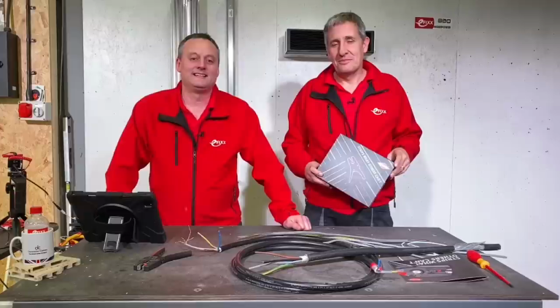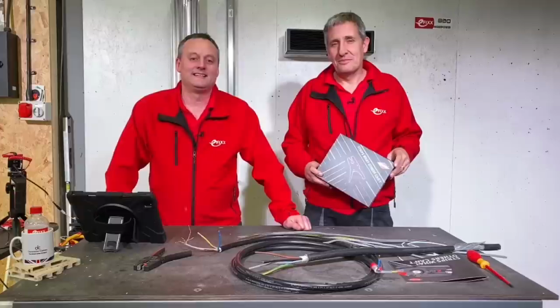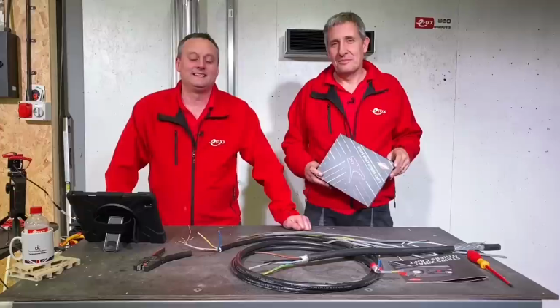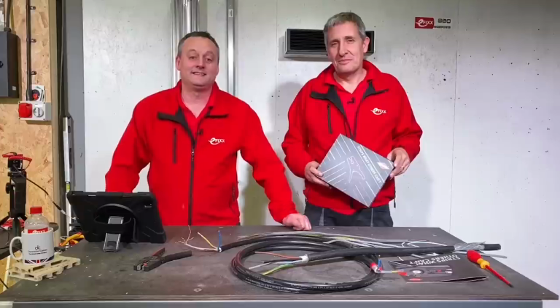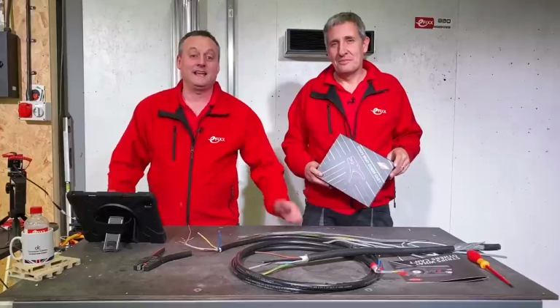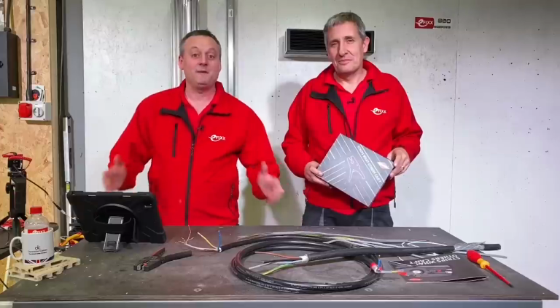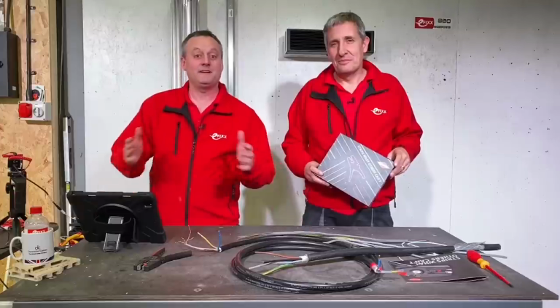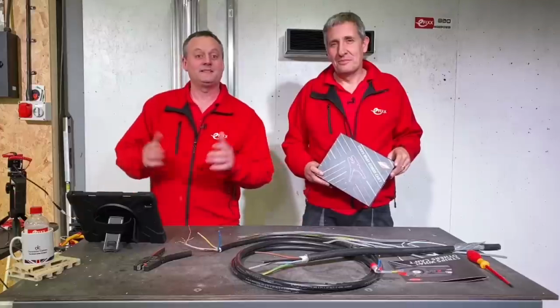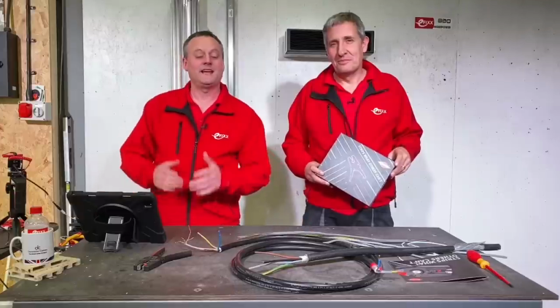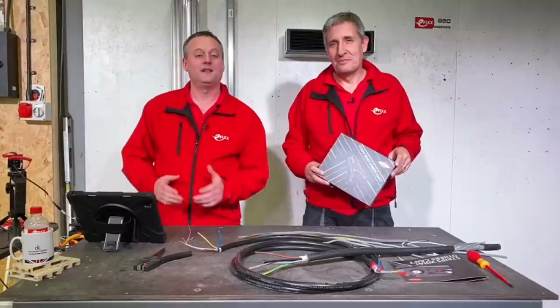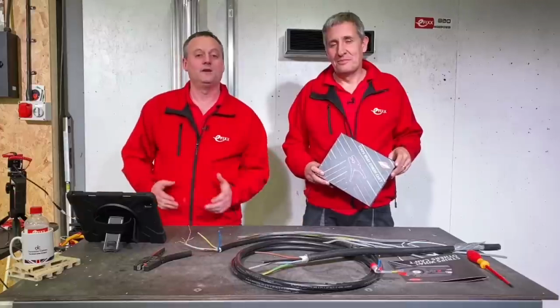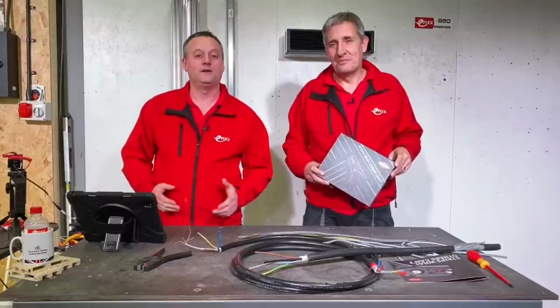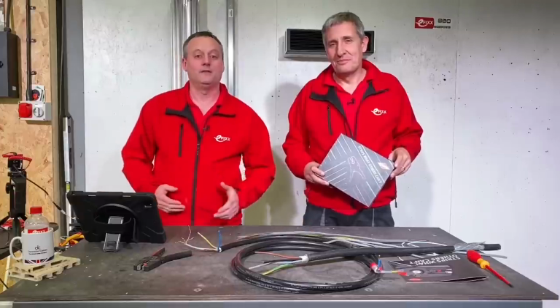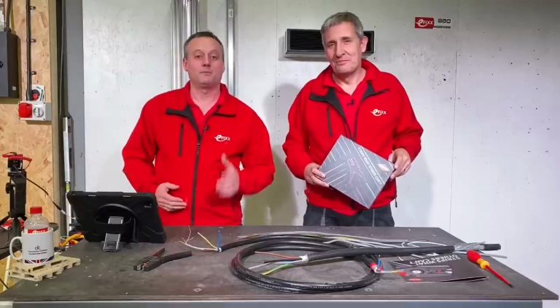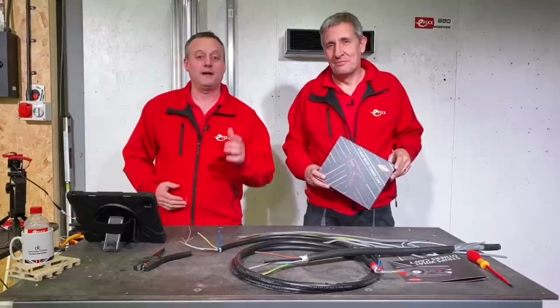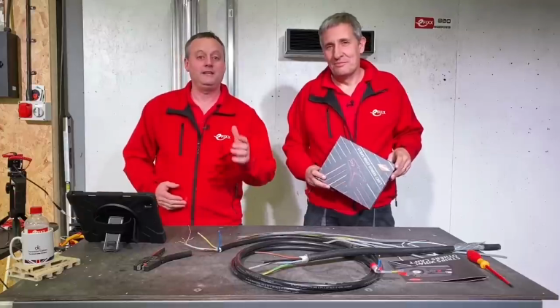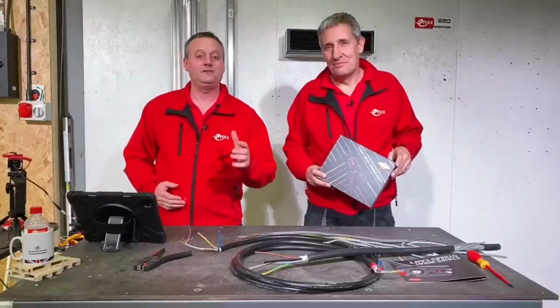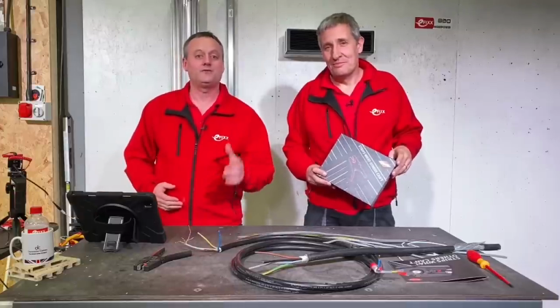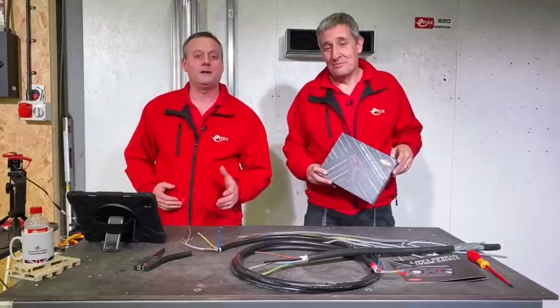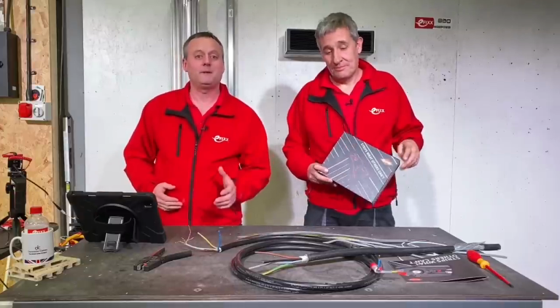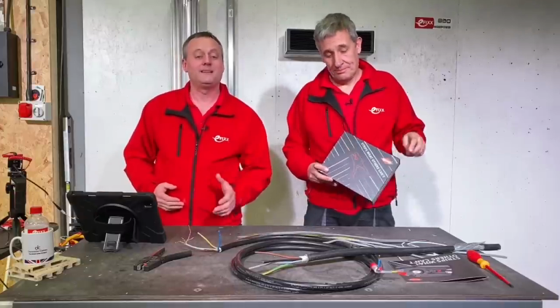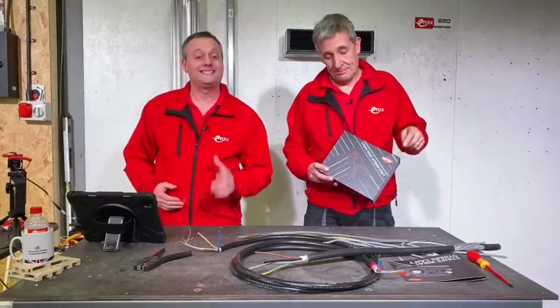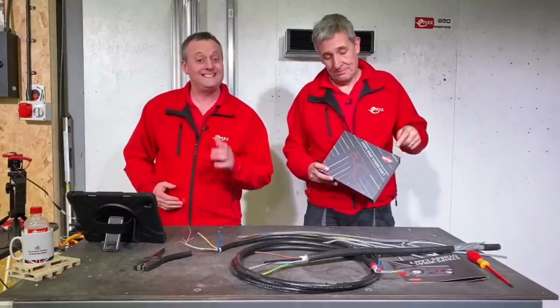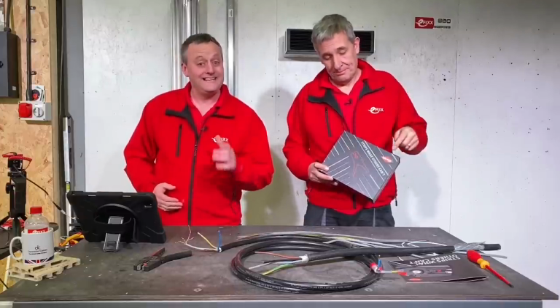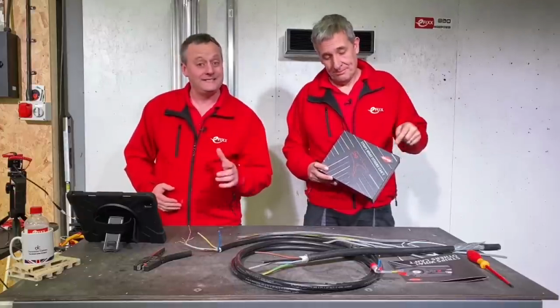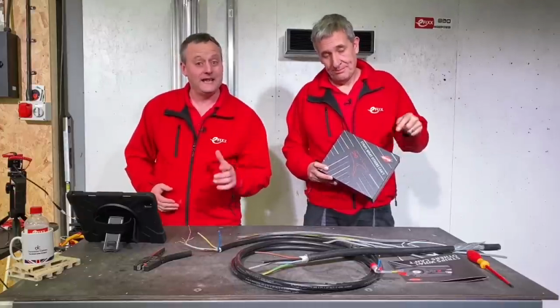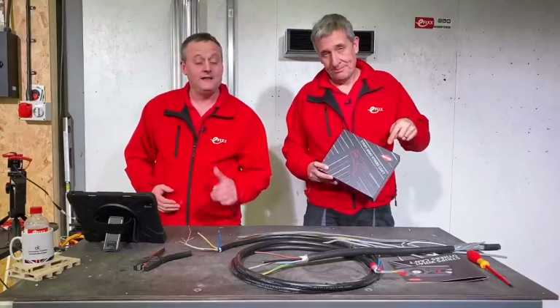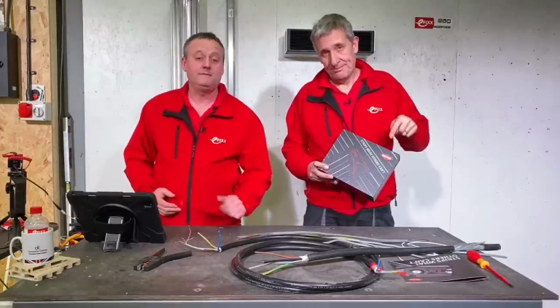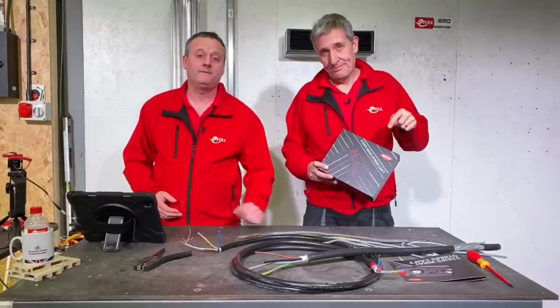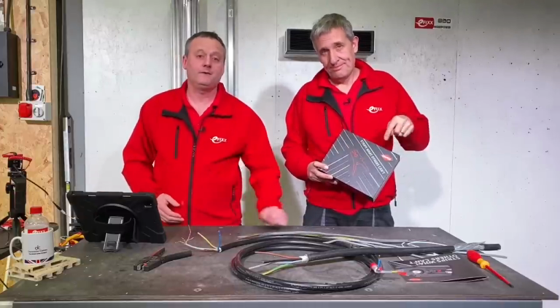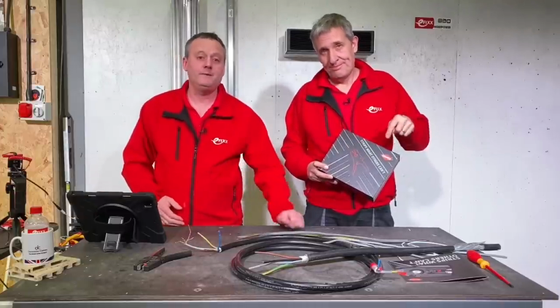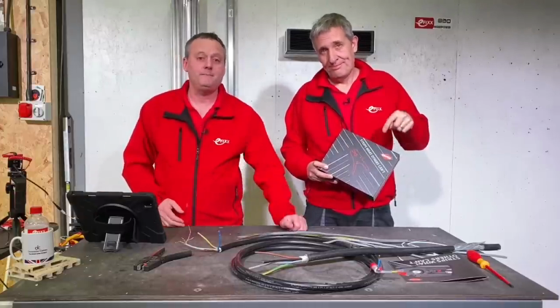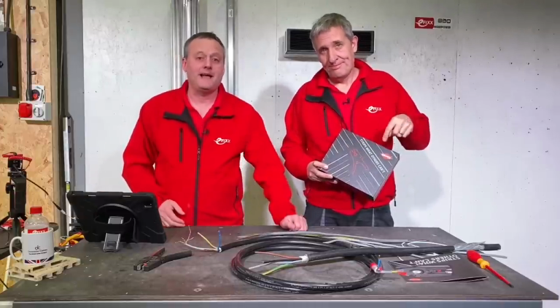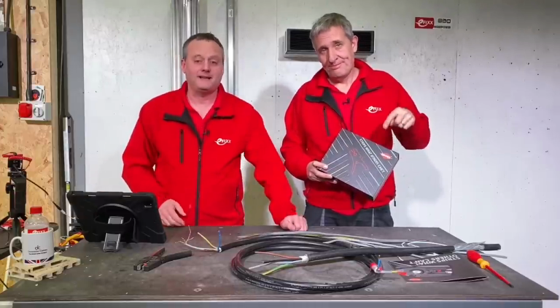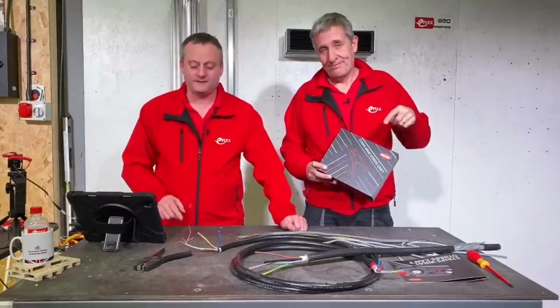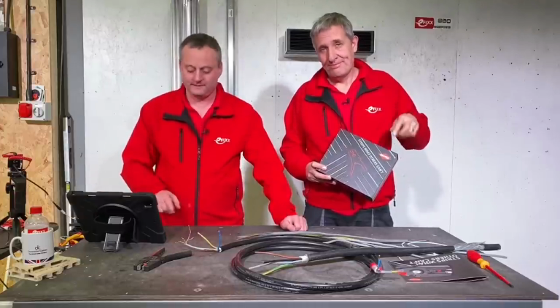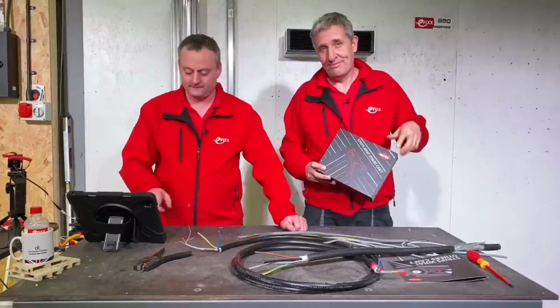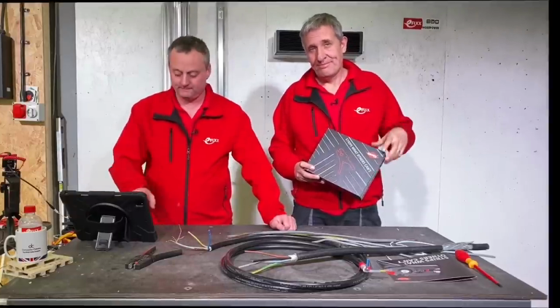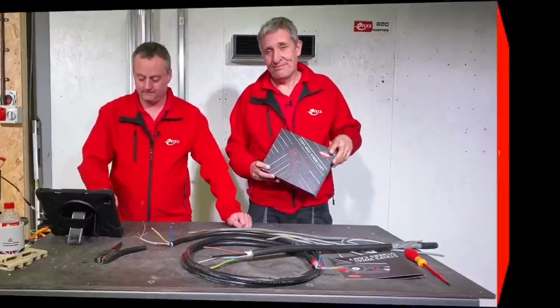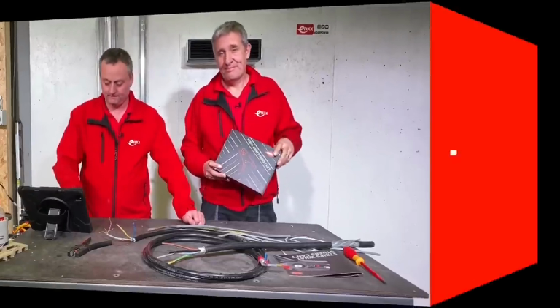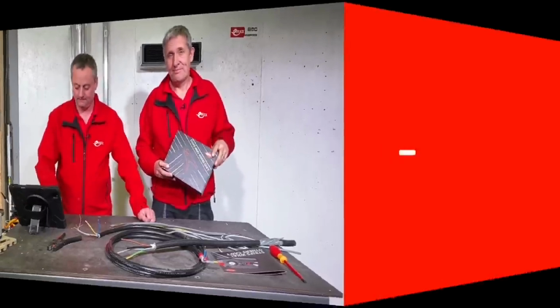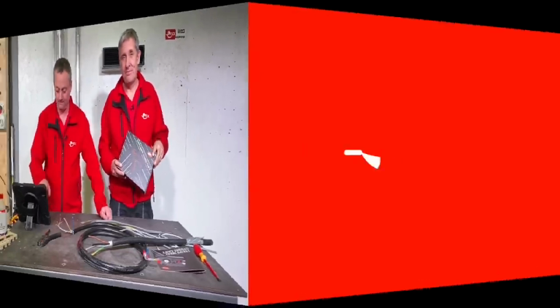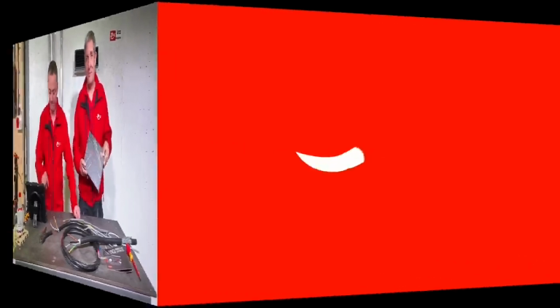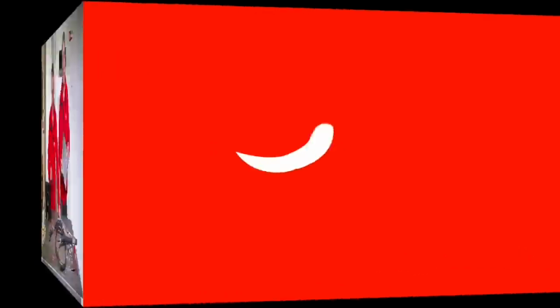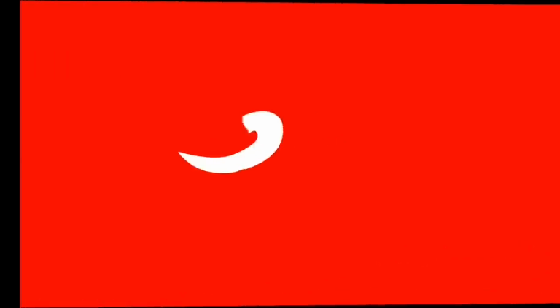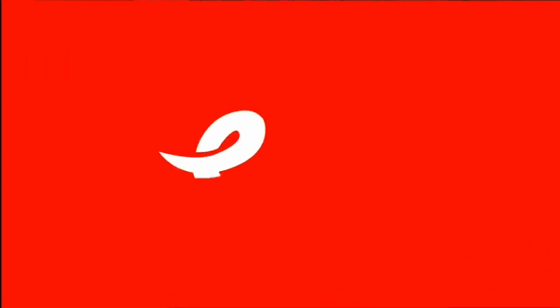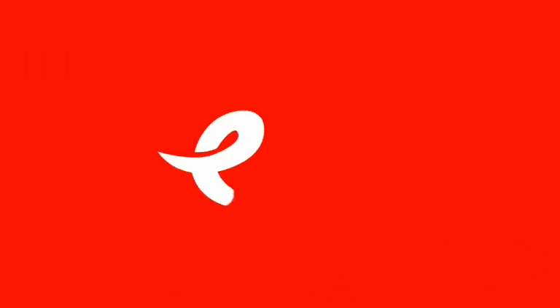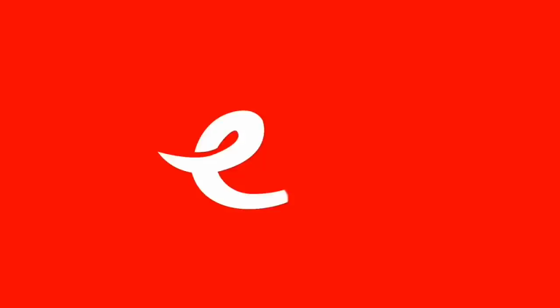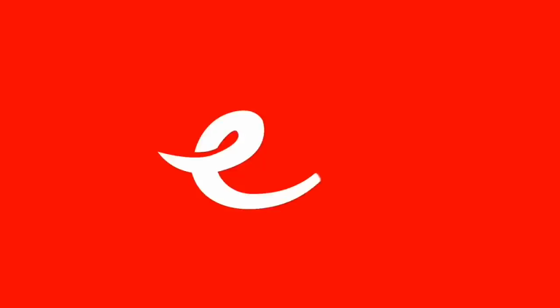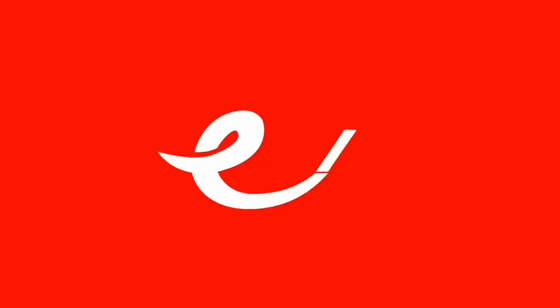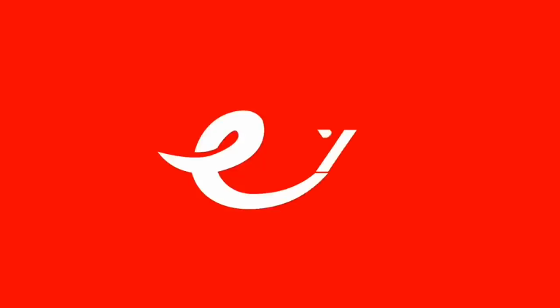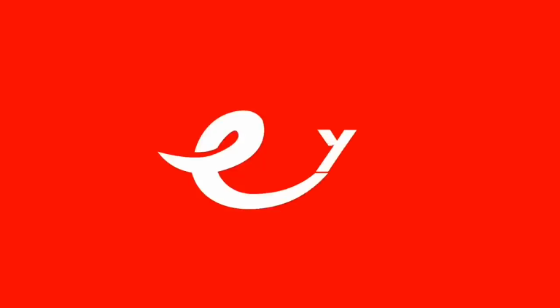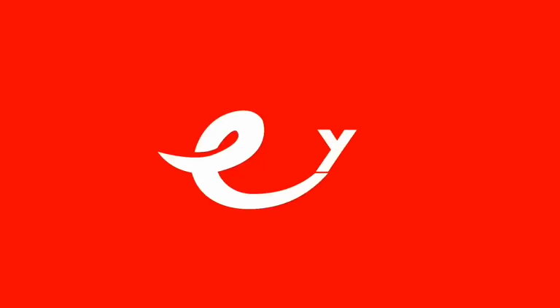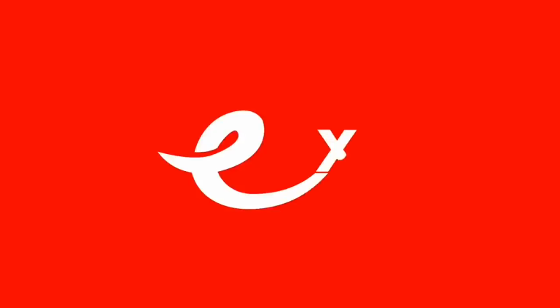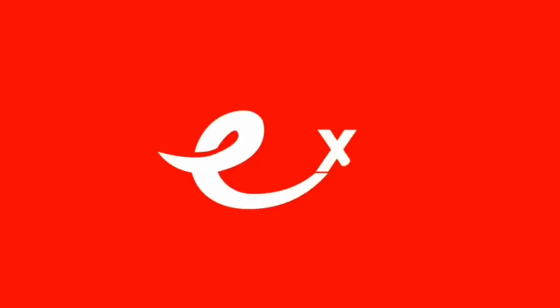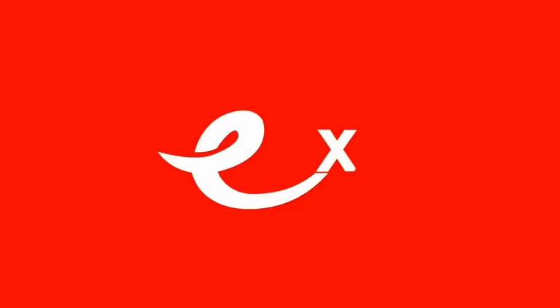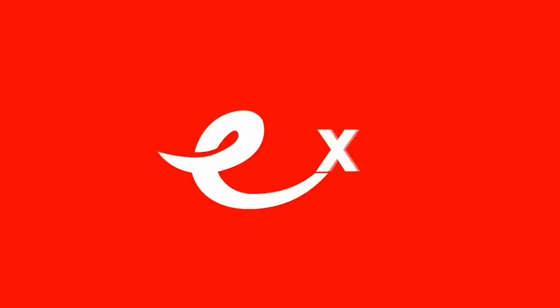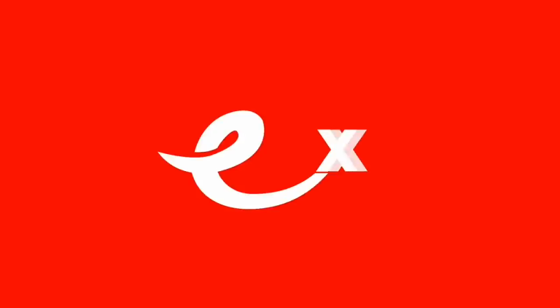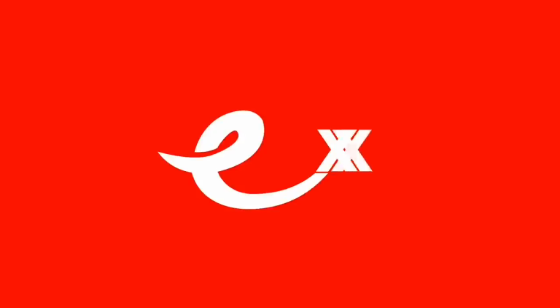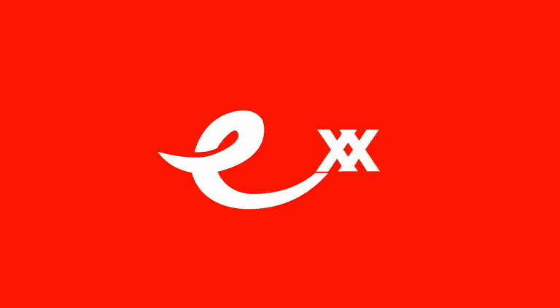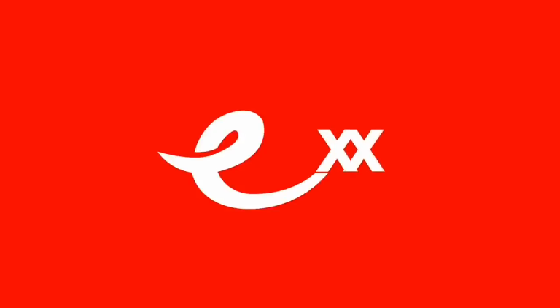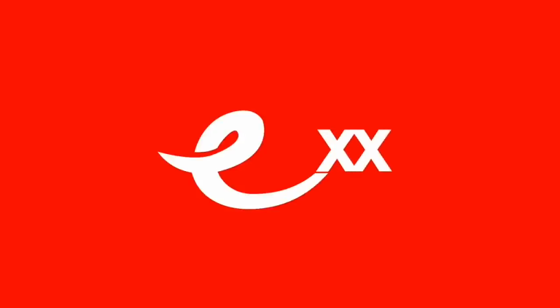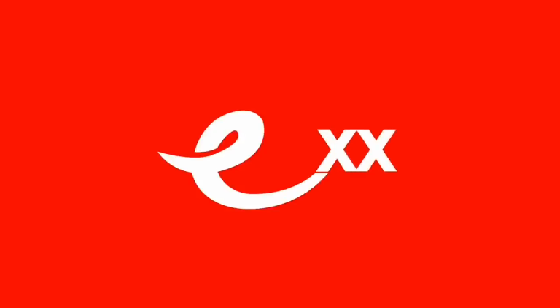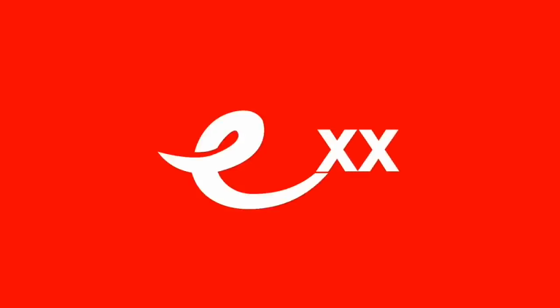Today we're going to take a look at the Precky Strip 16 from Nipex. If the name's wrong, comment below.